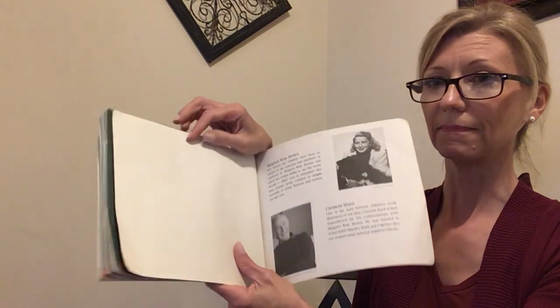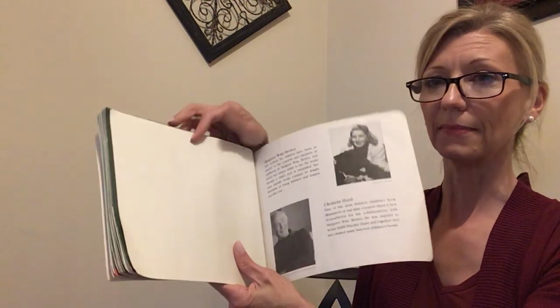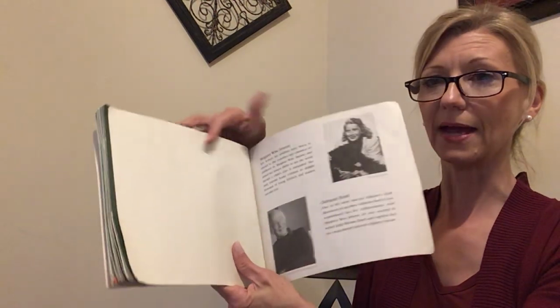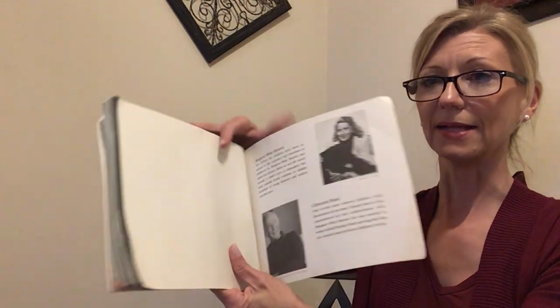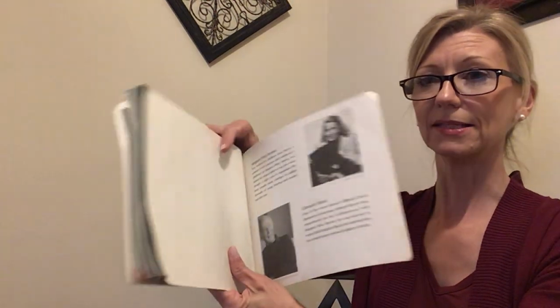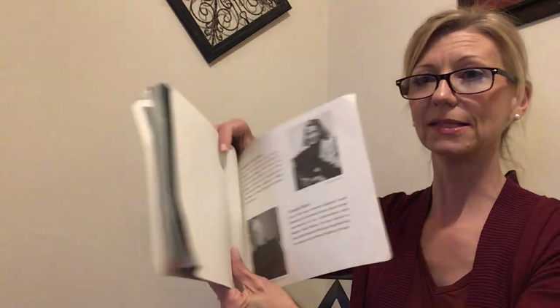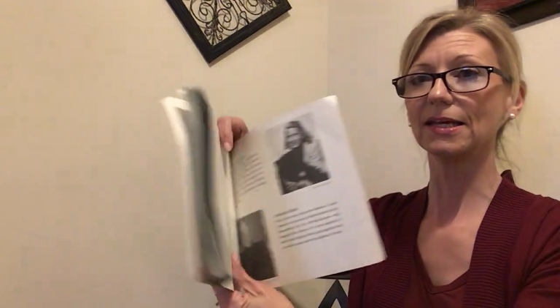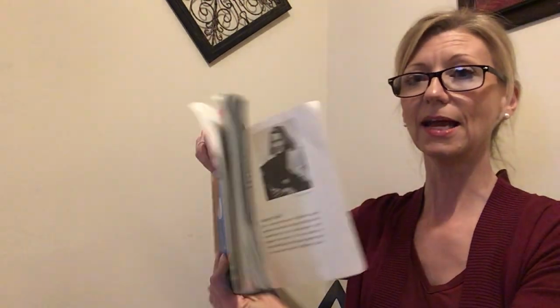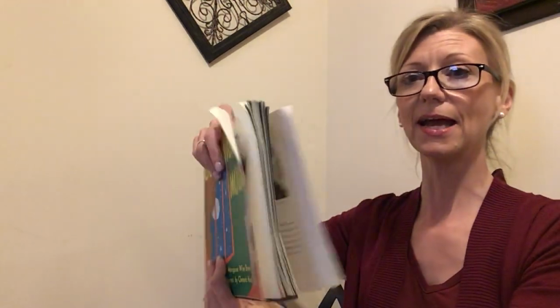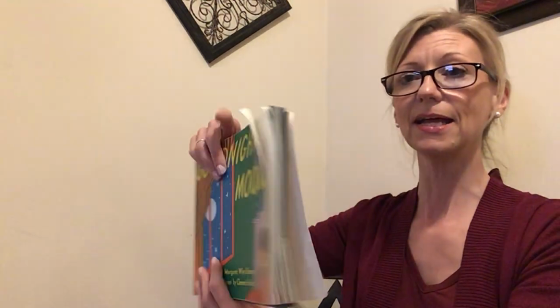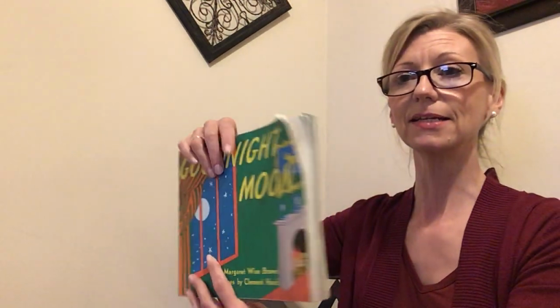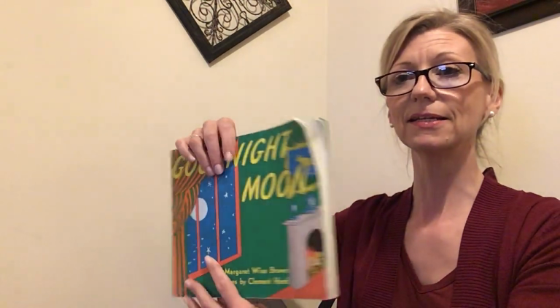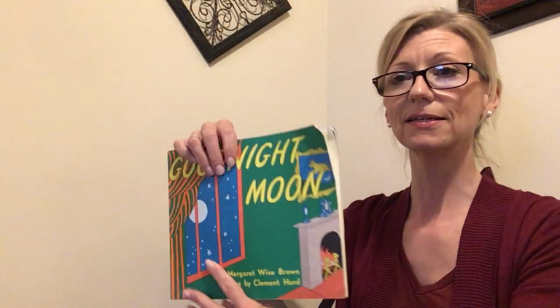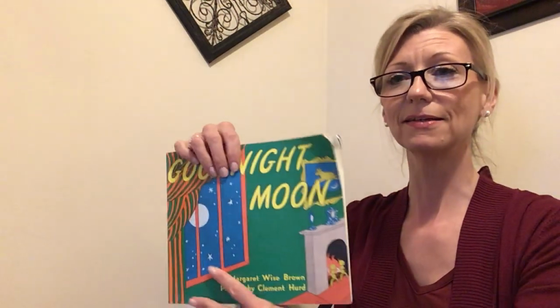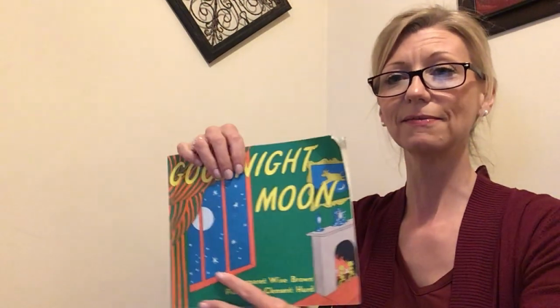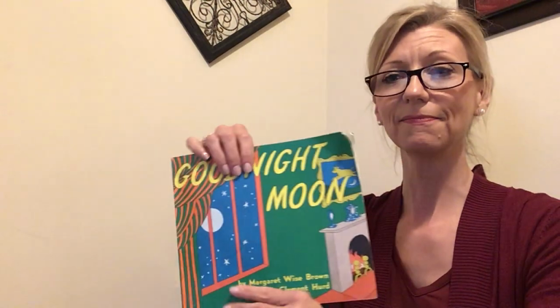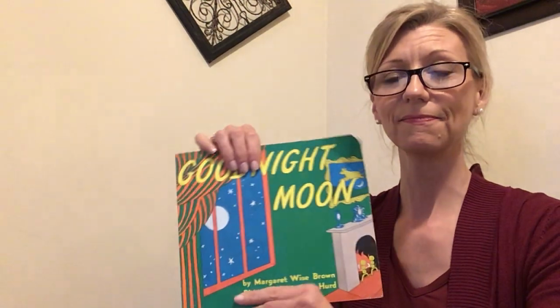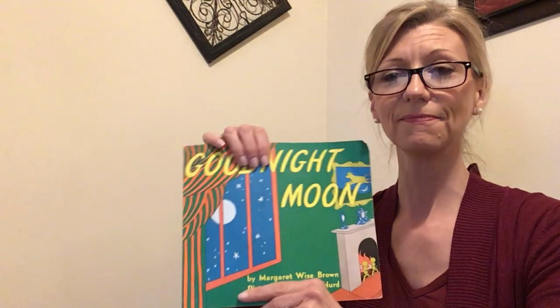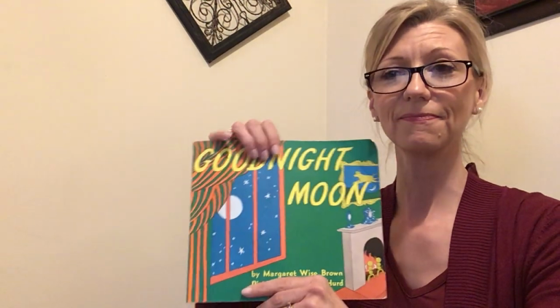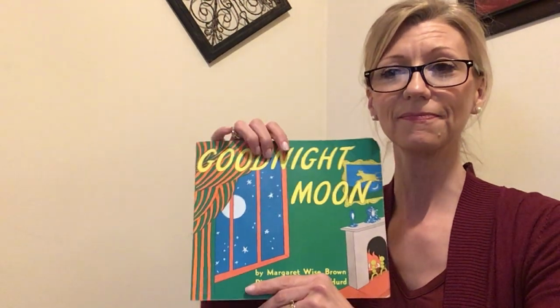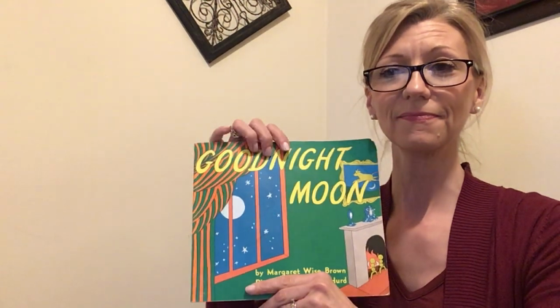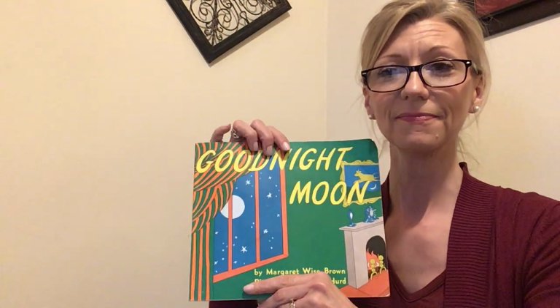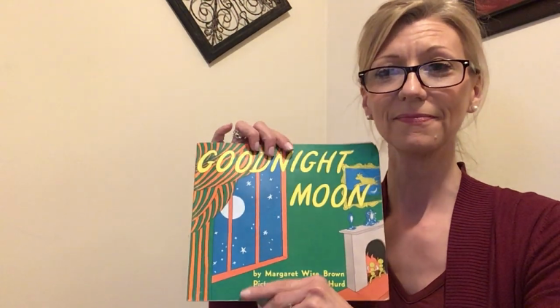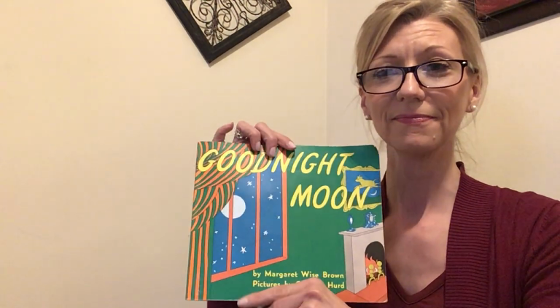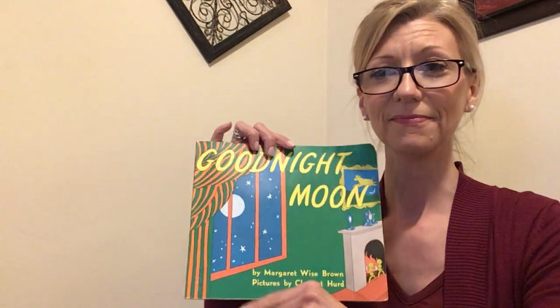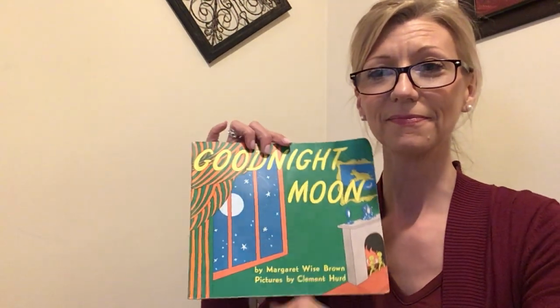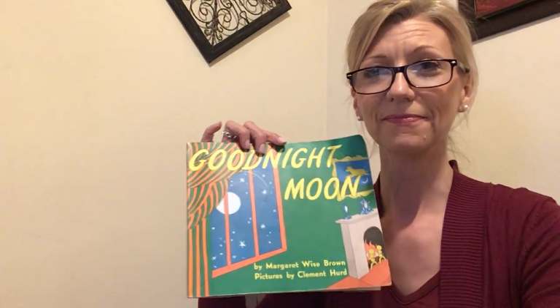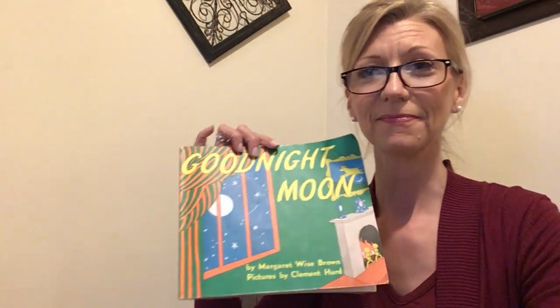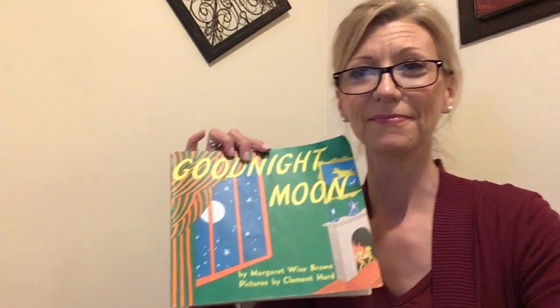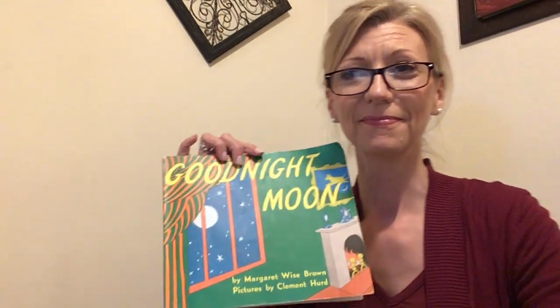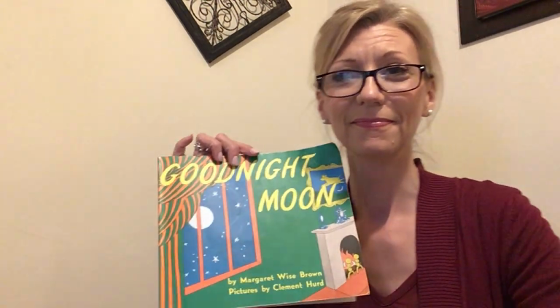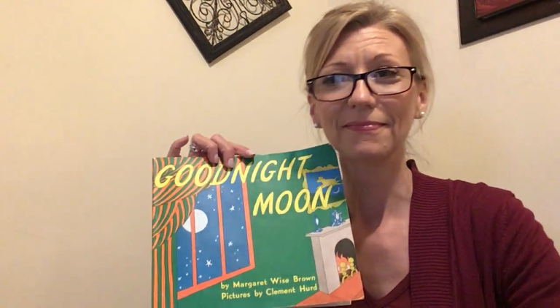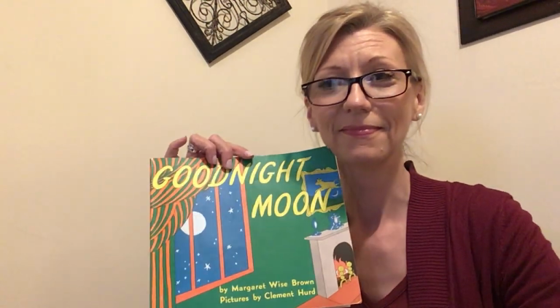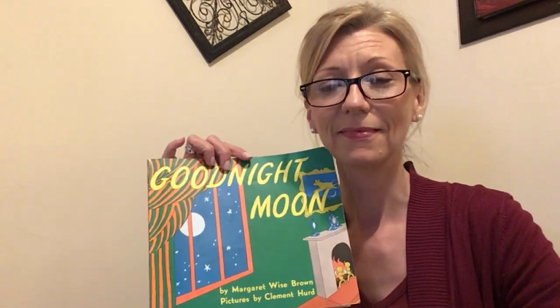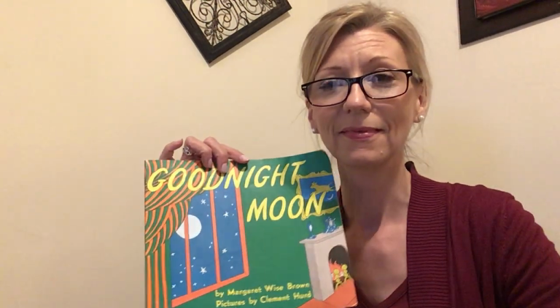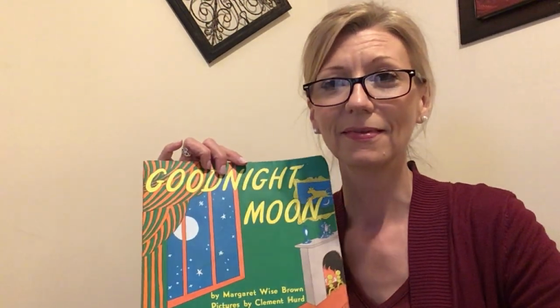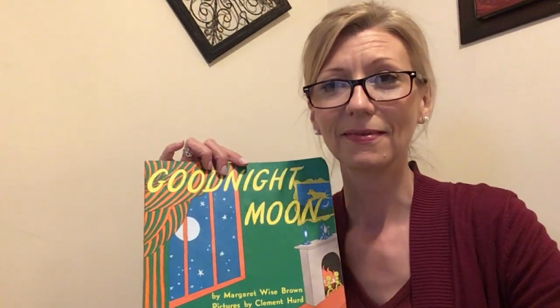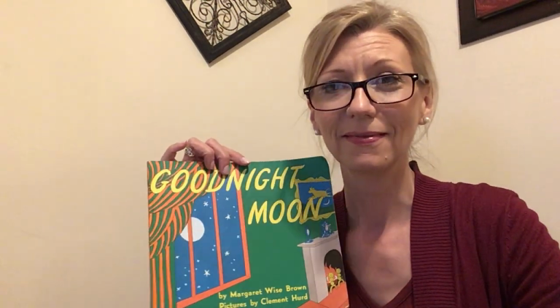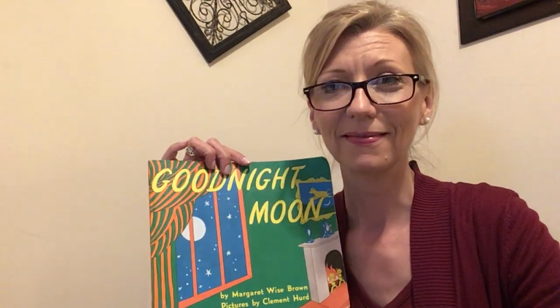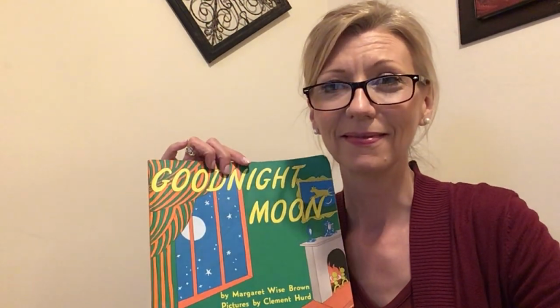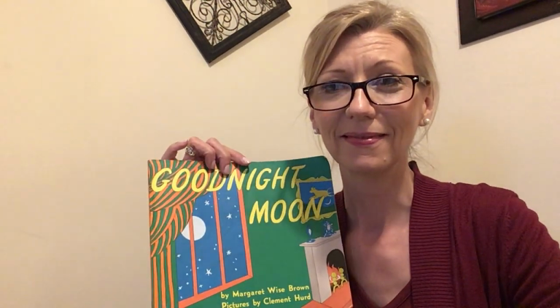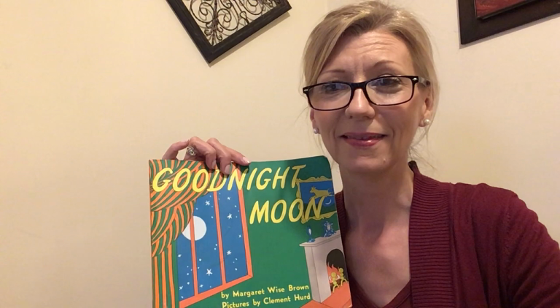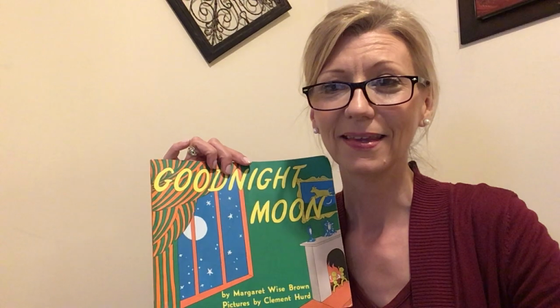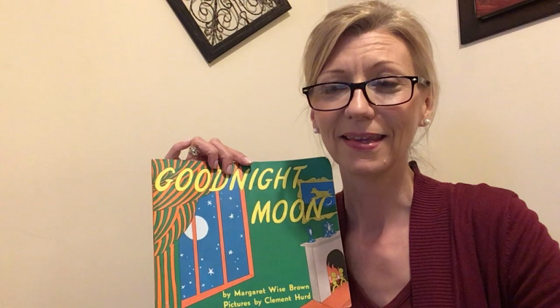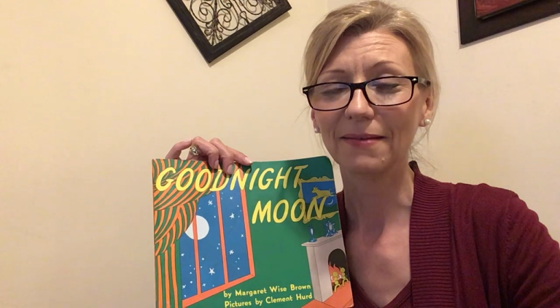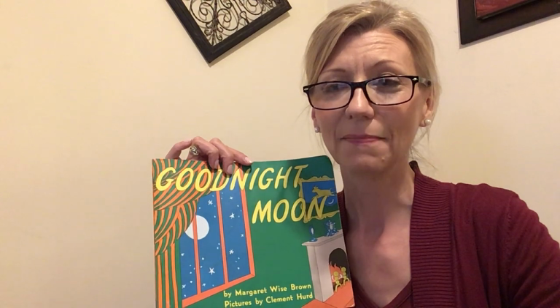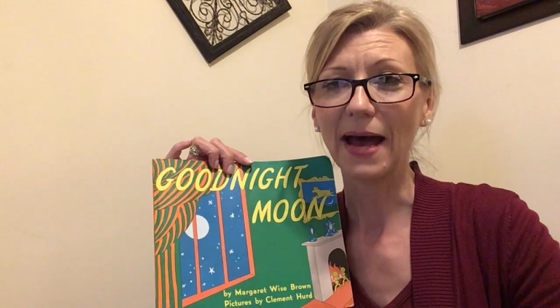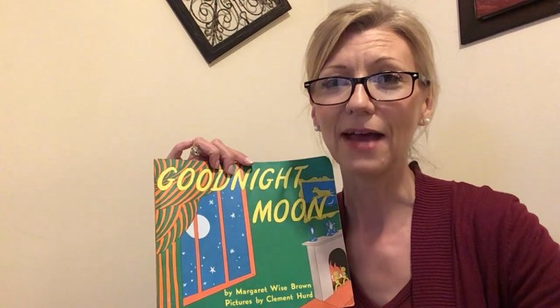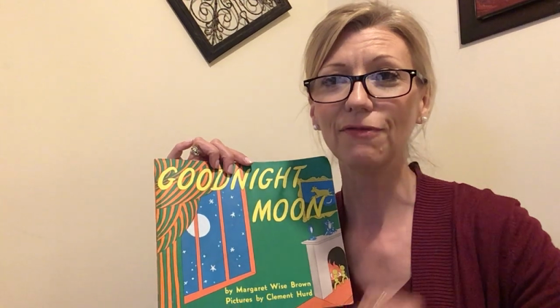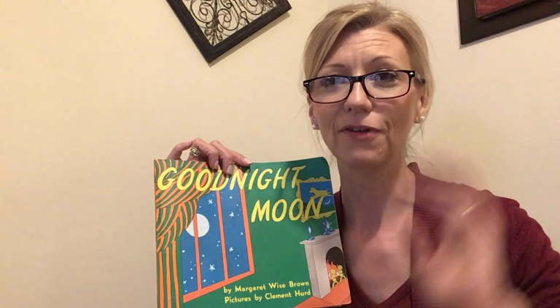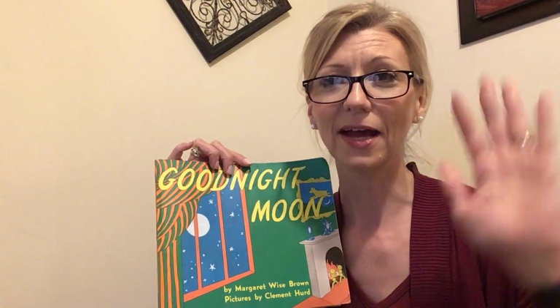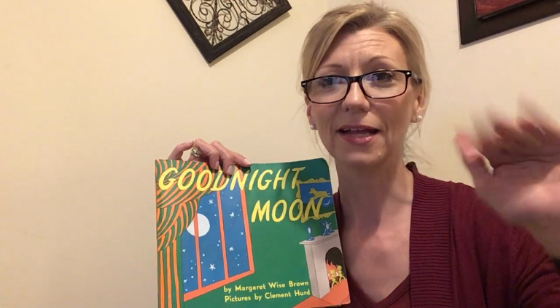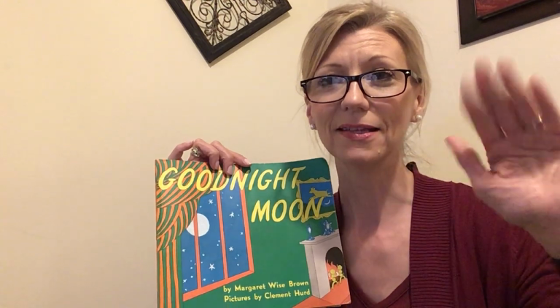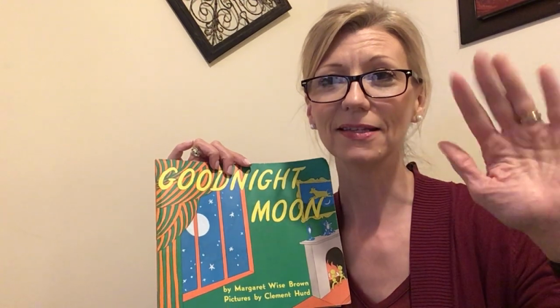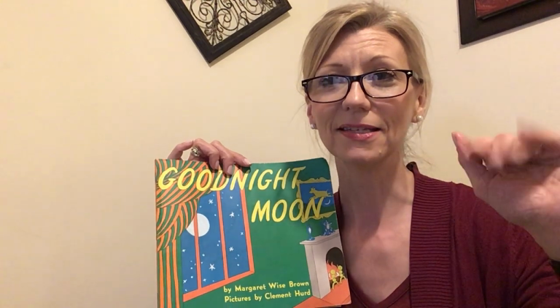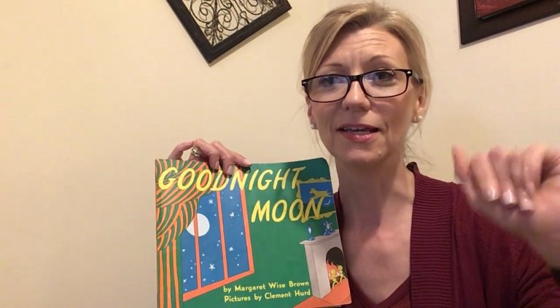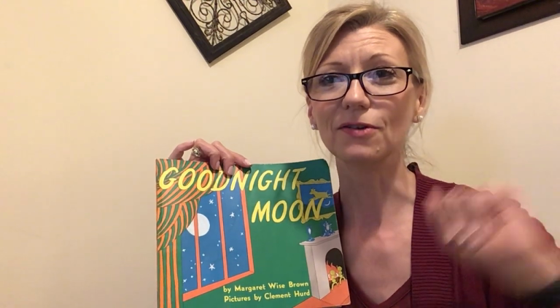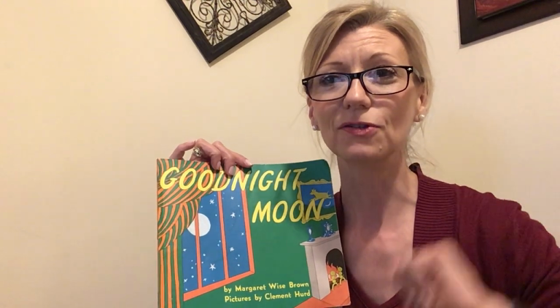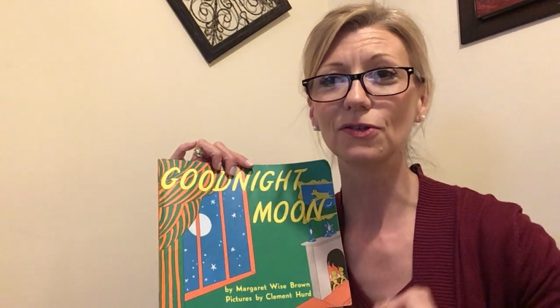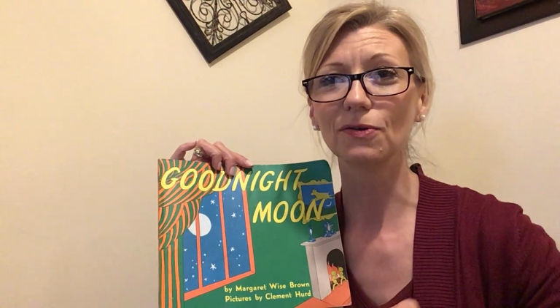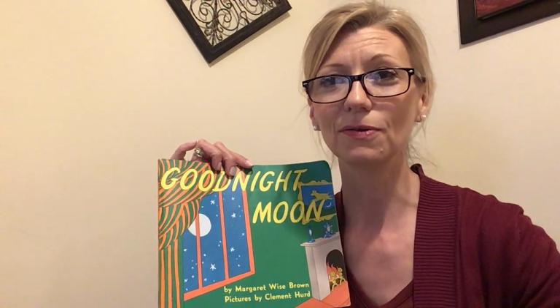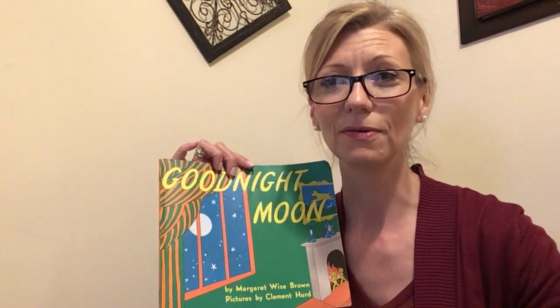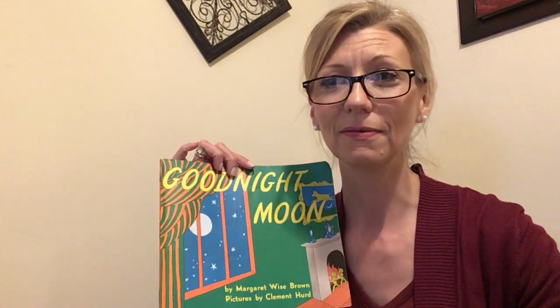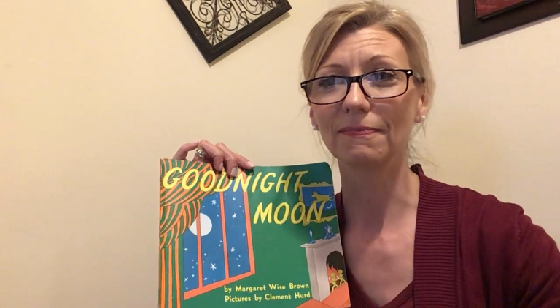That's the end. Bye friends. See you soon. Bye.